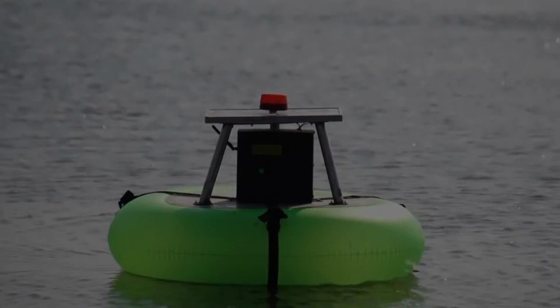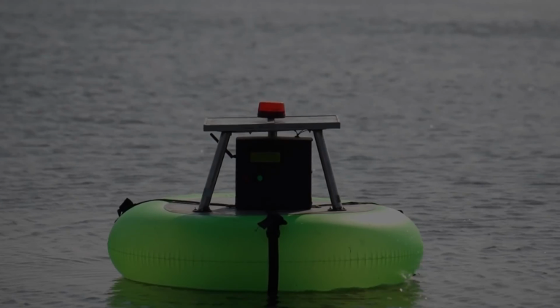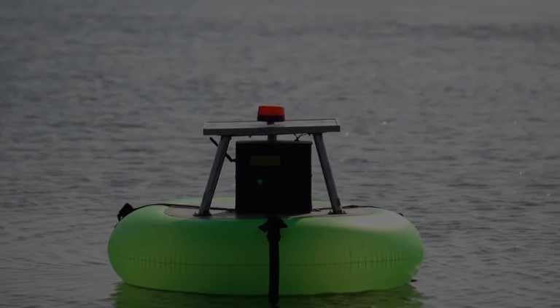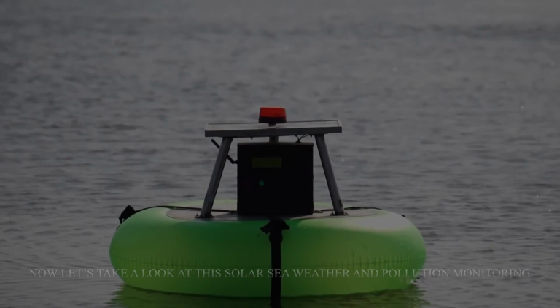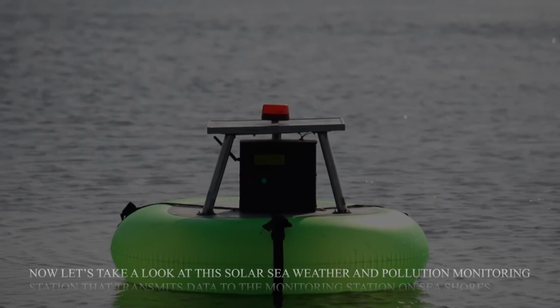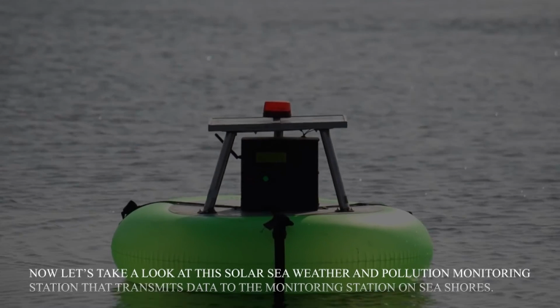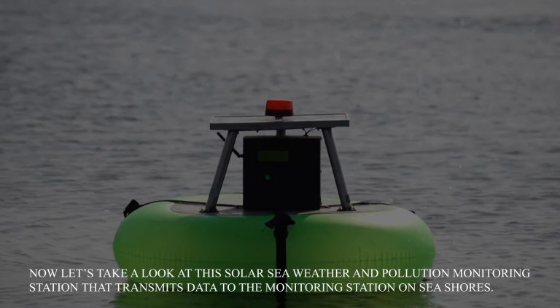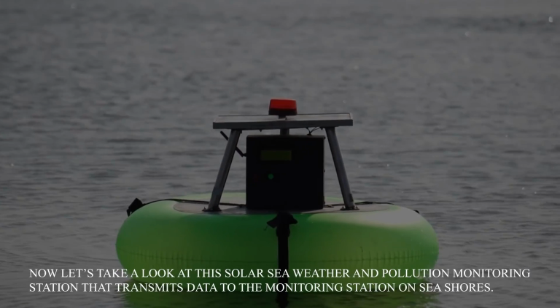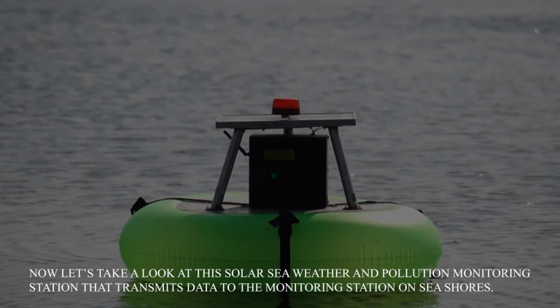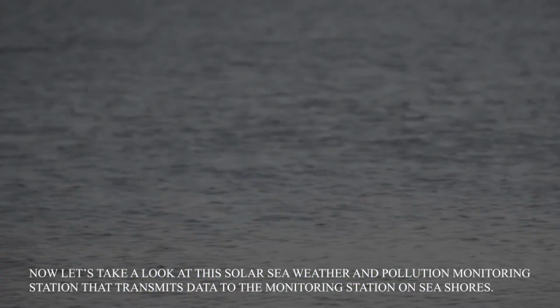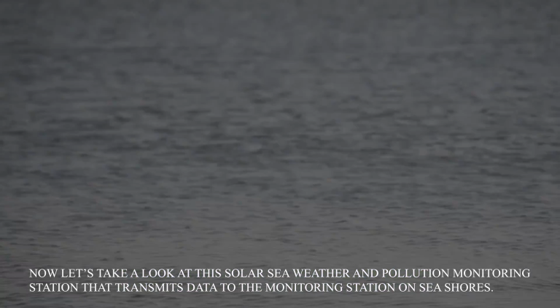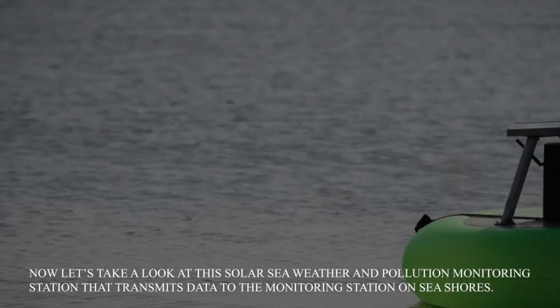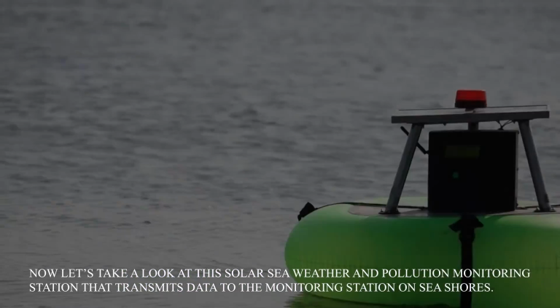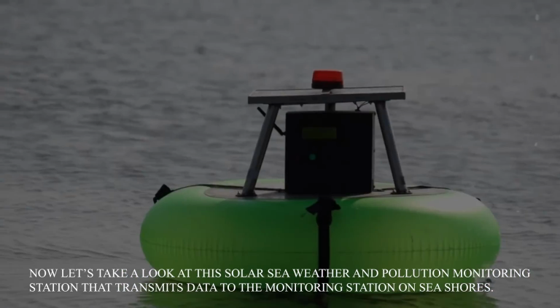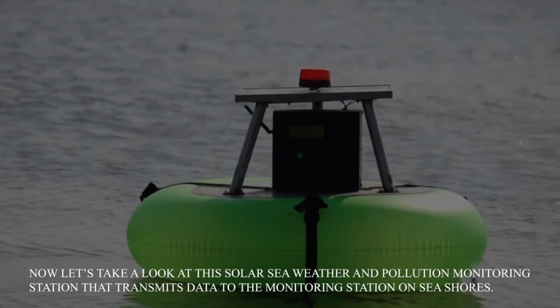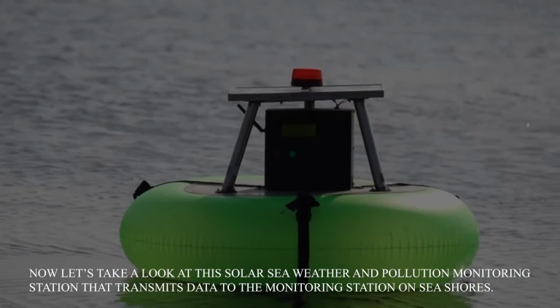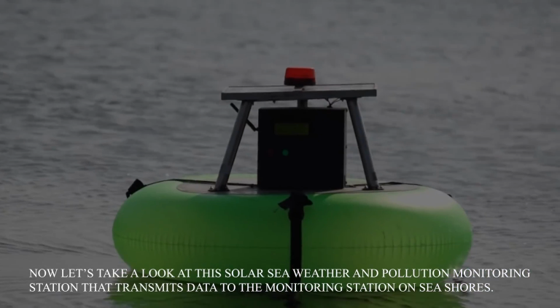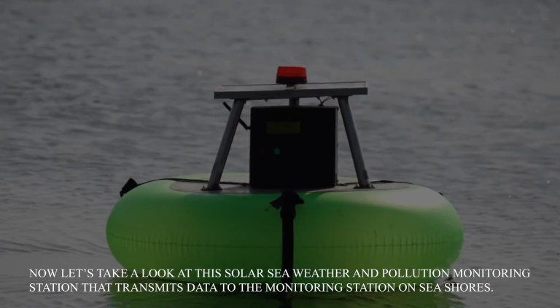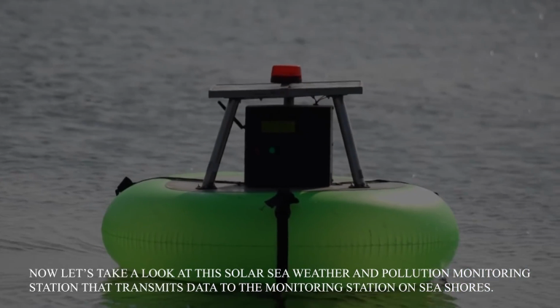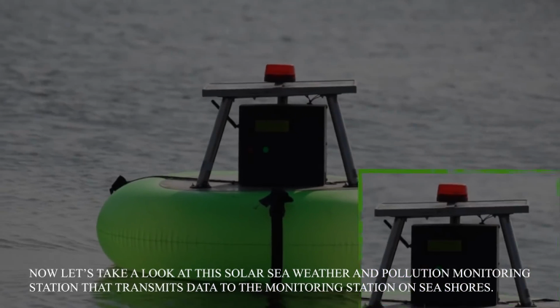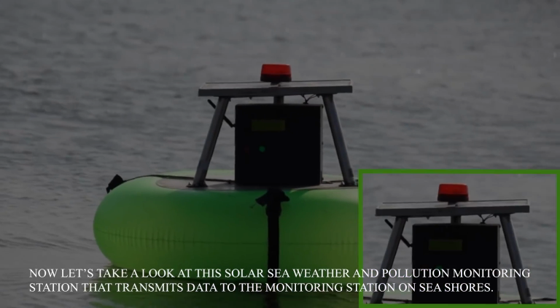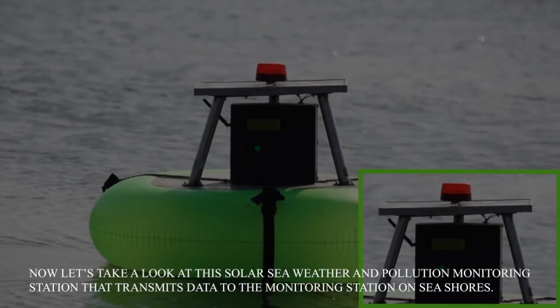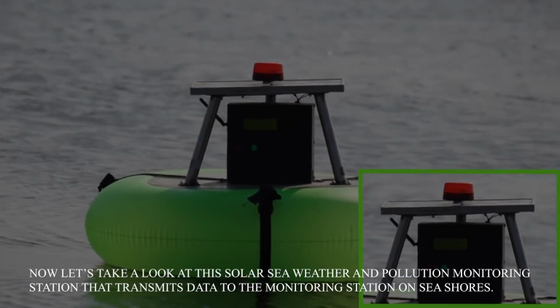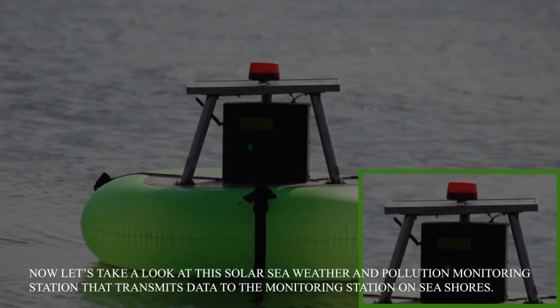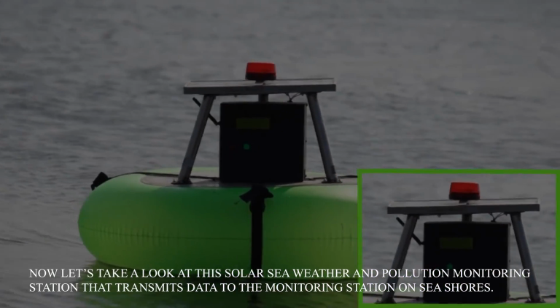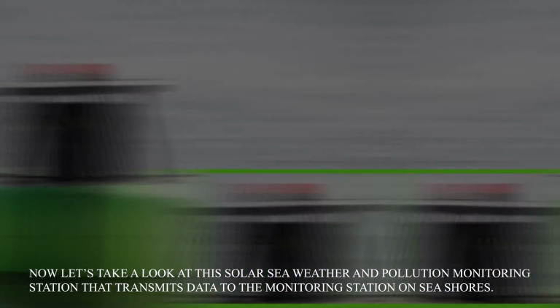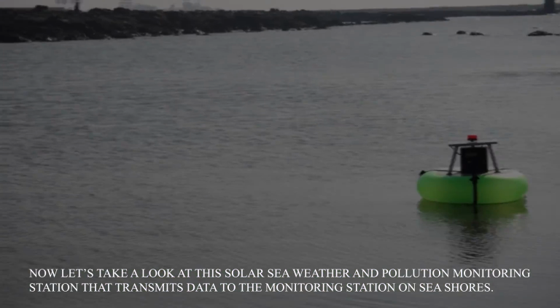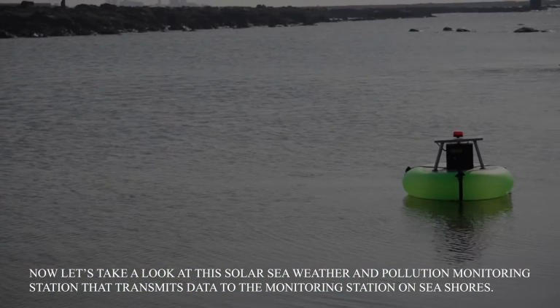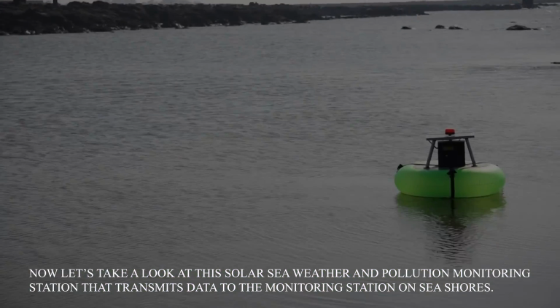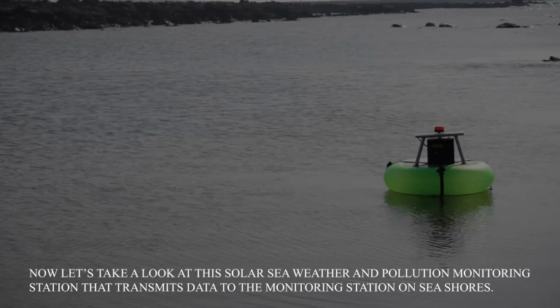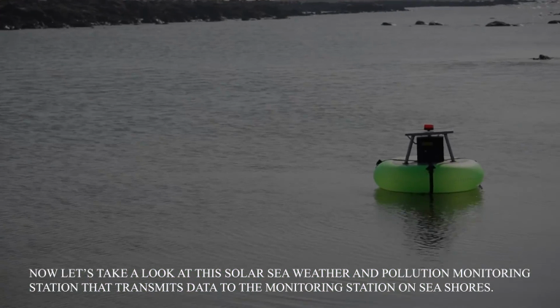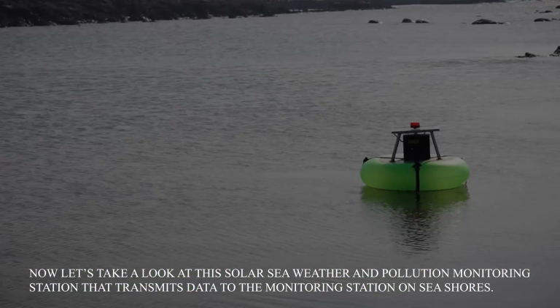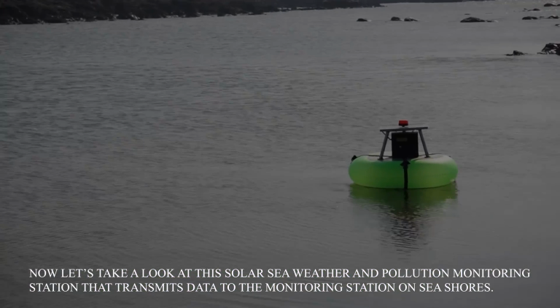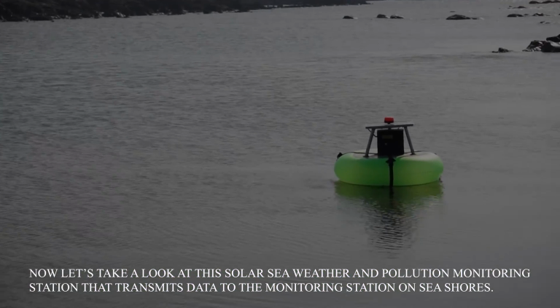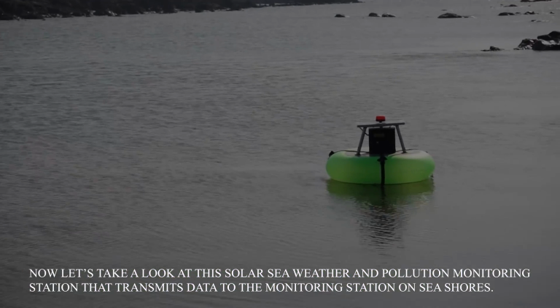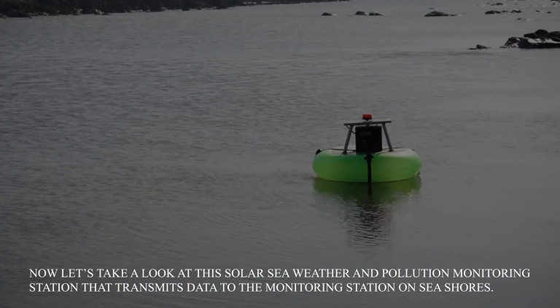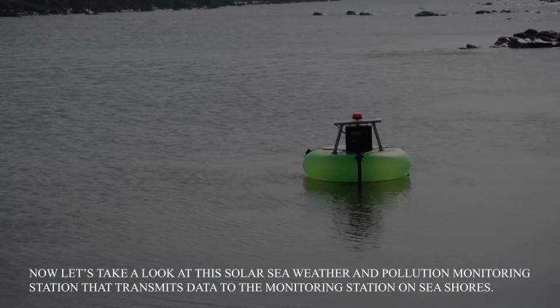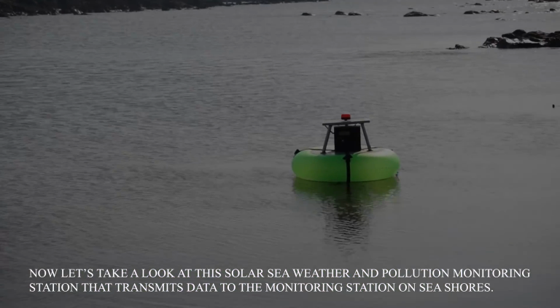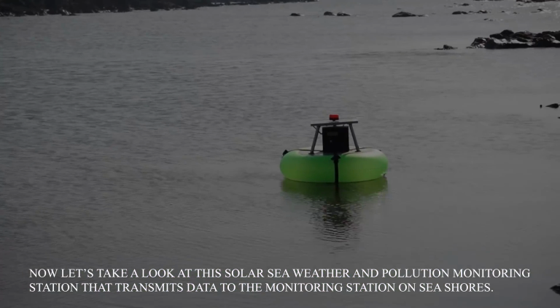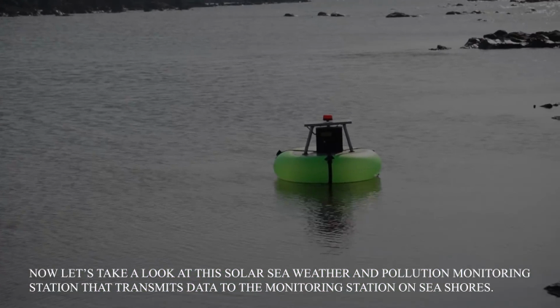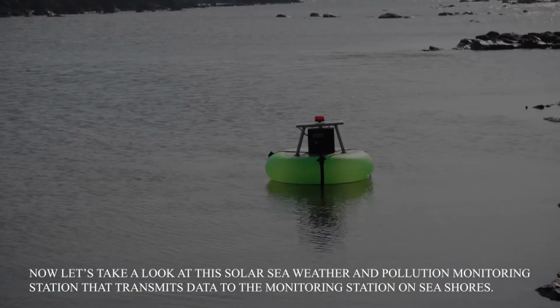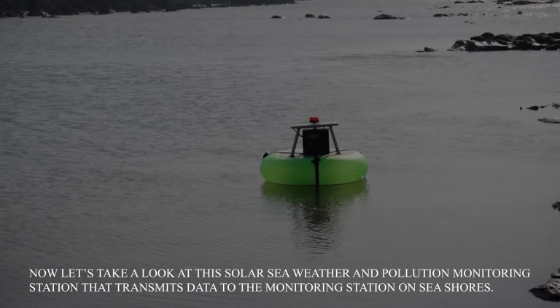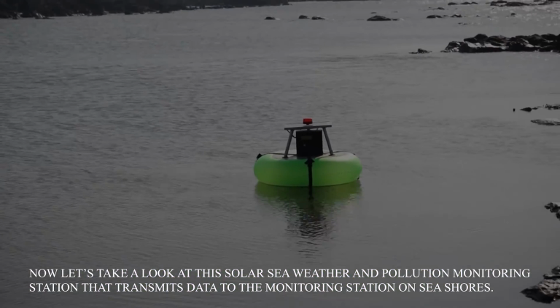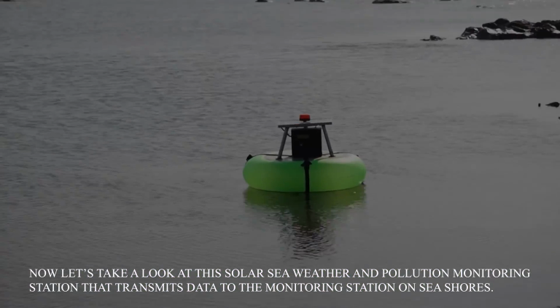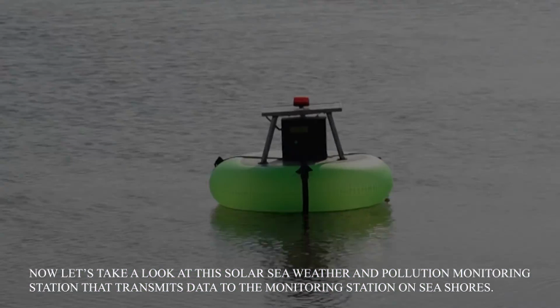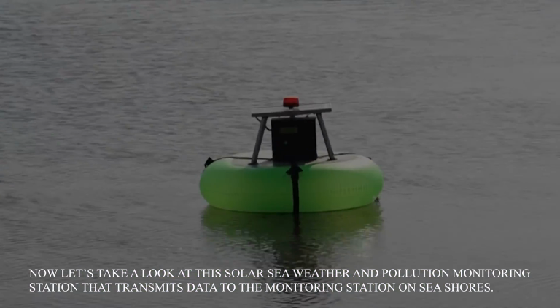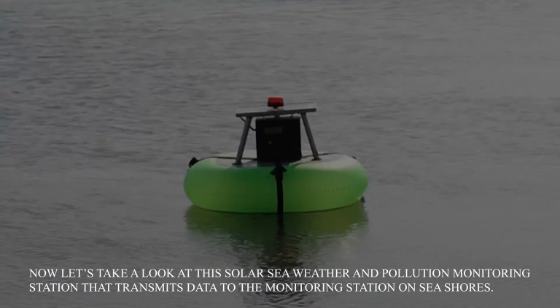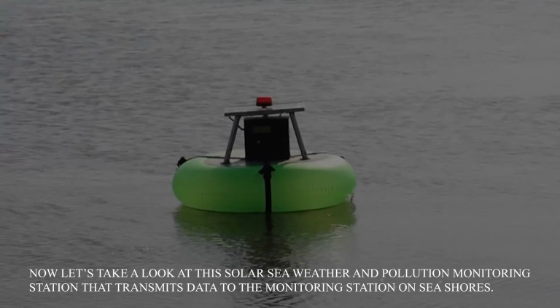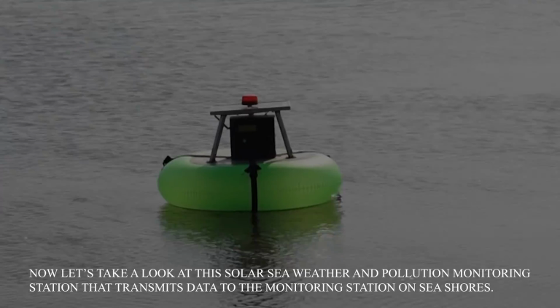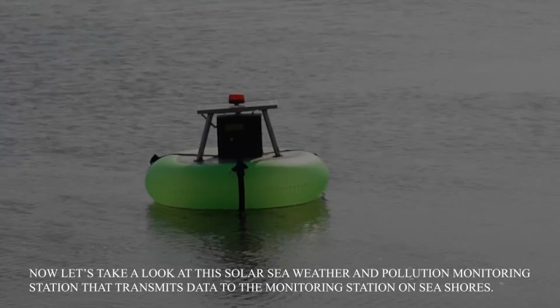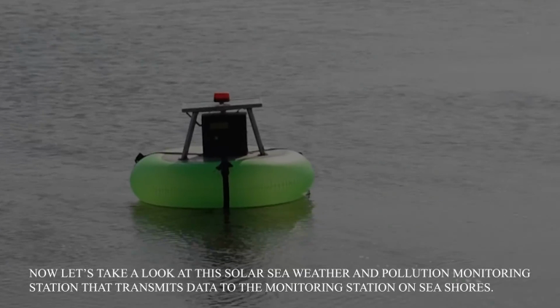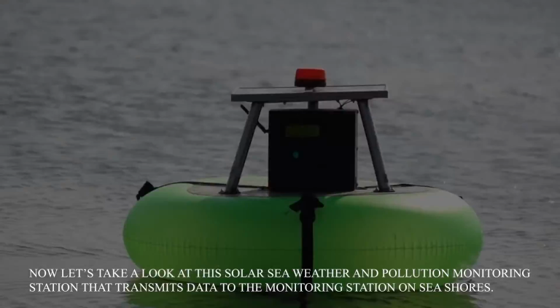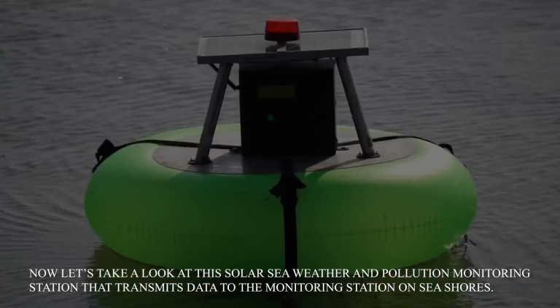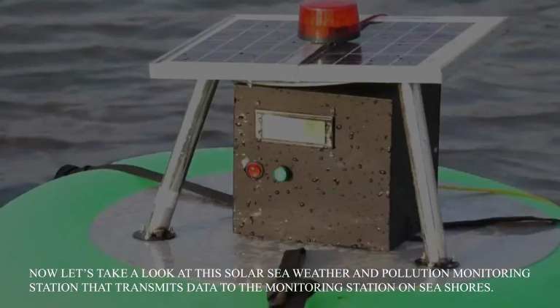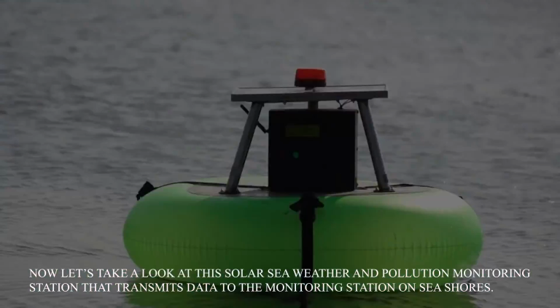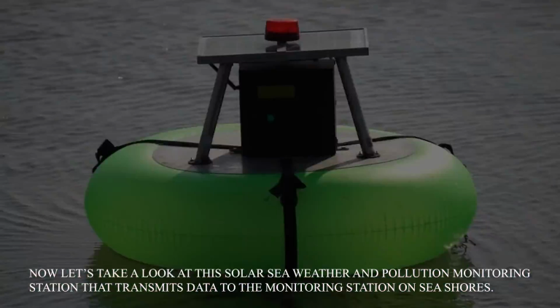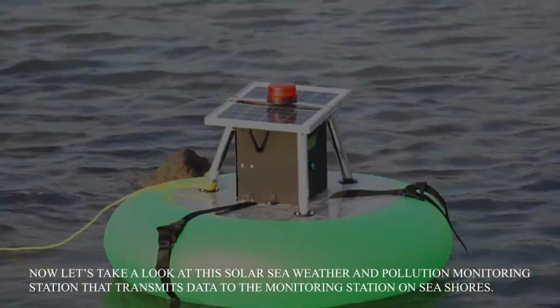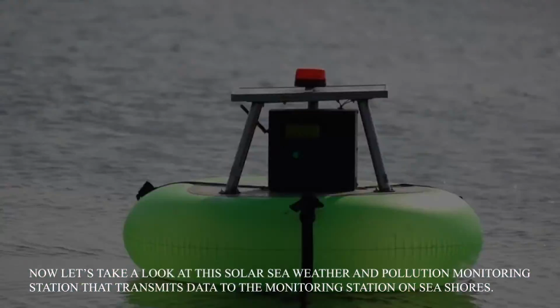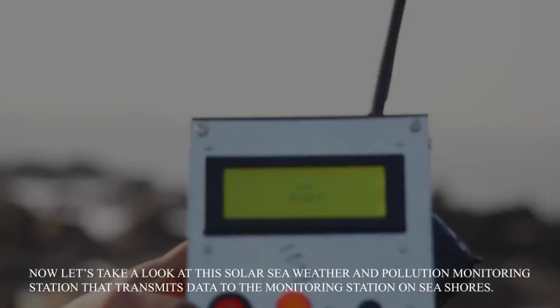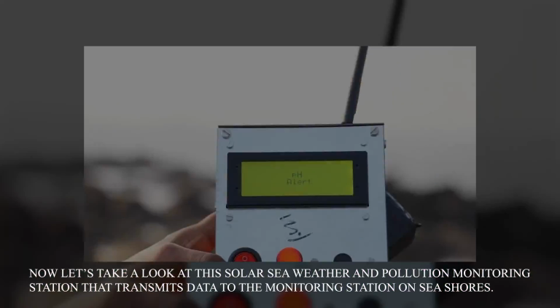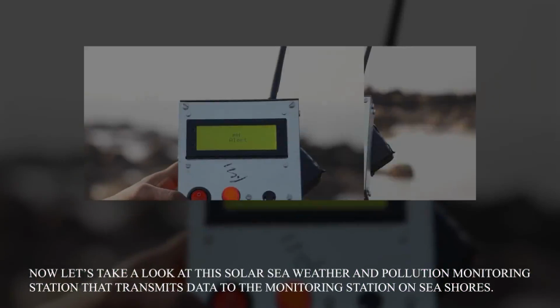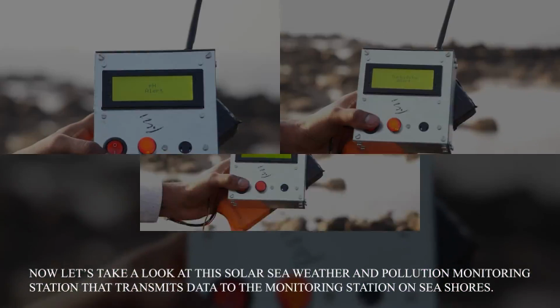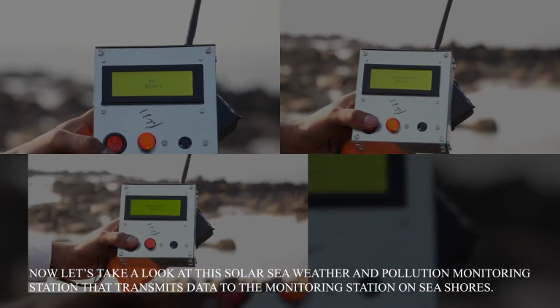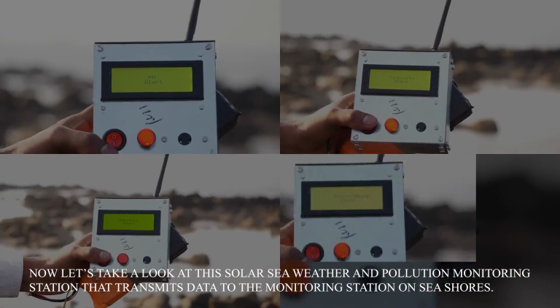Now let's take a look at the Solar Sea Weather and Pollution Monitoring Station that transmits data to the monitoring station on seashores.